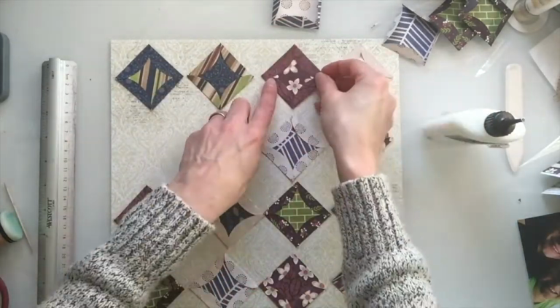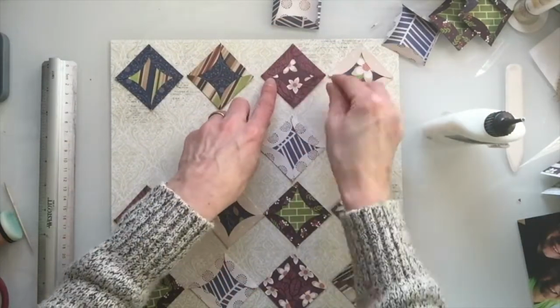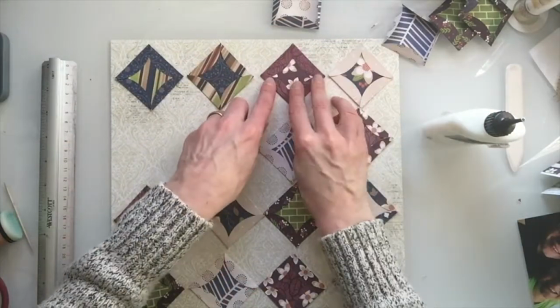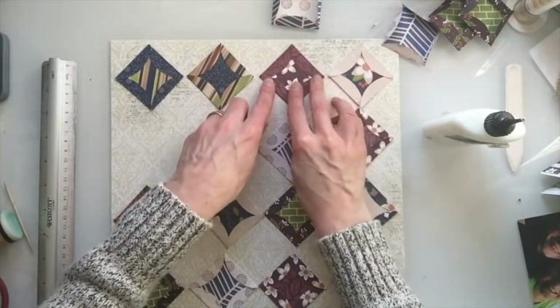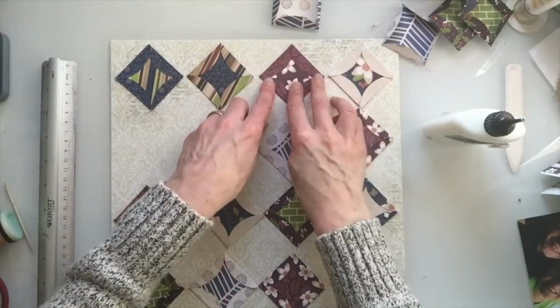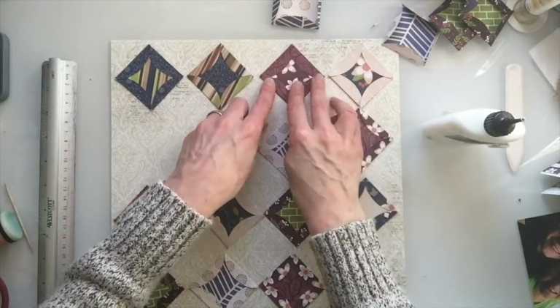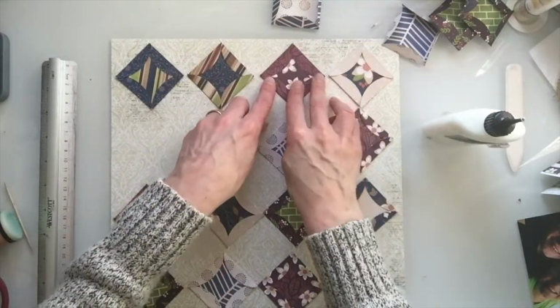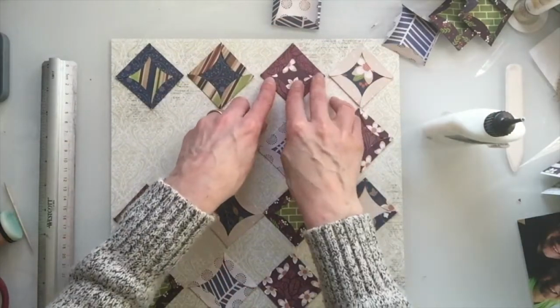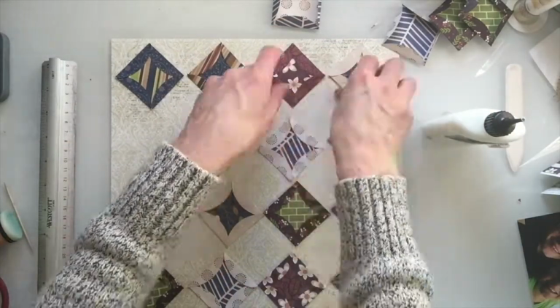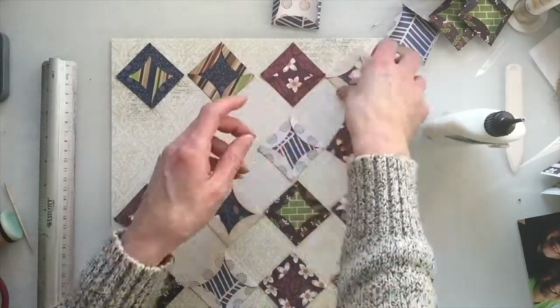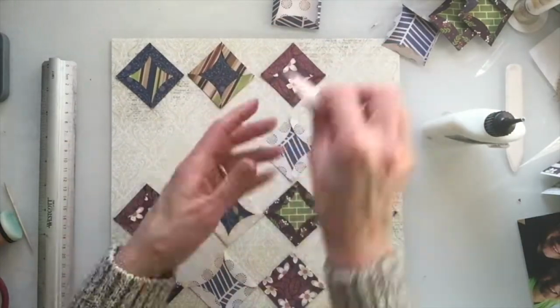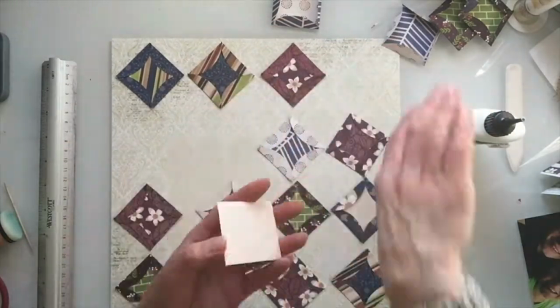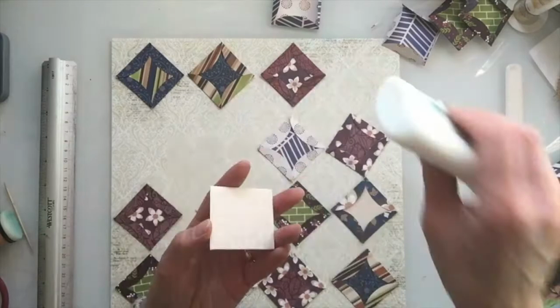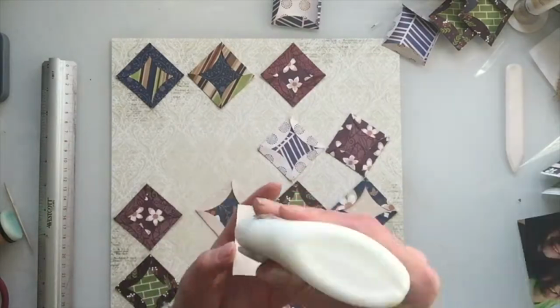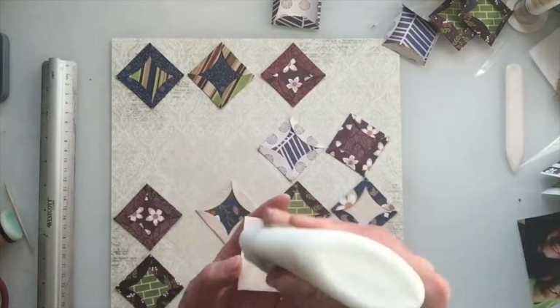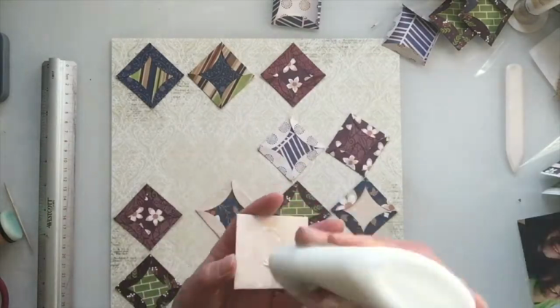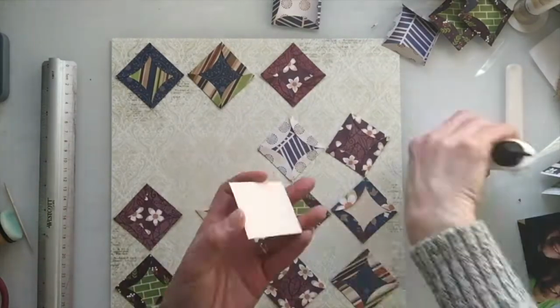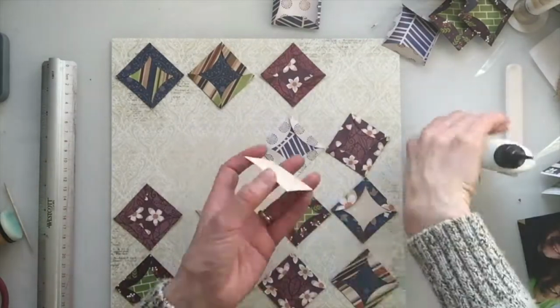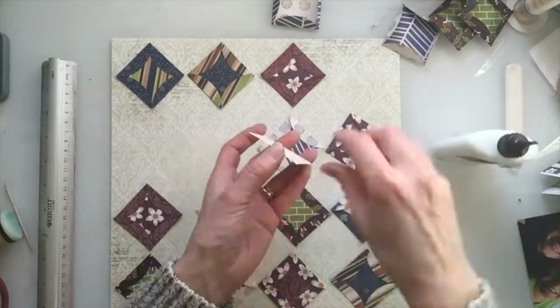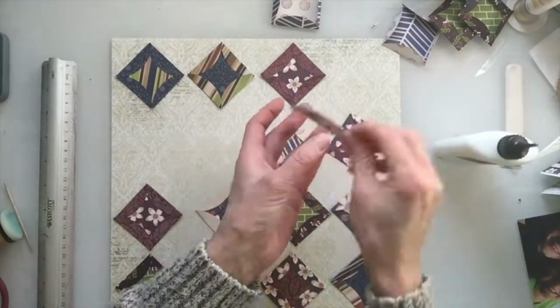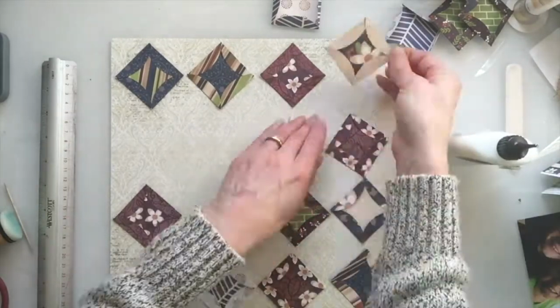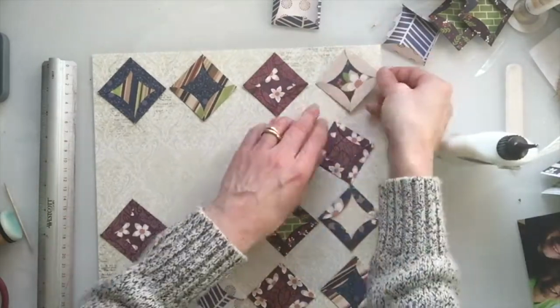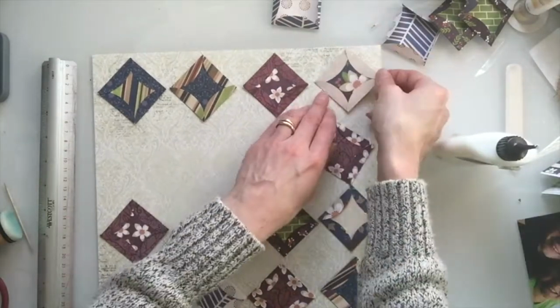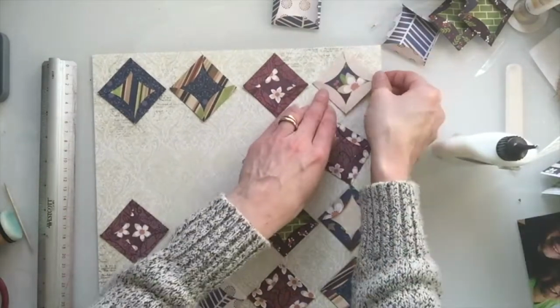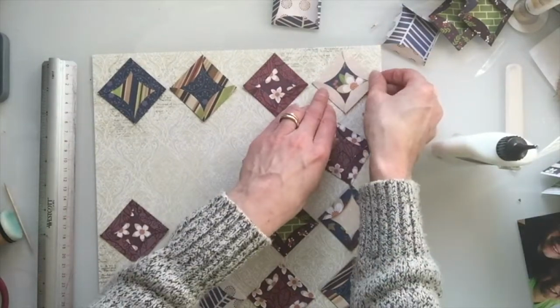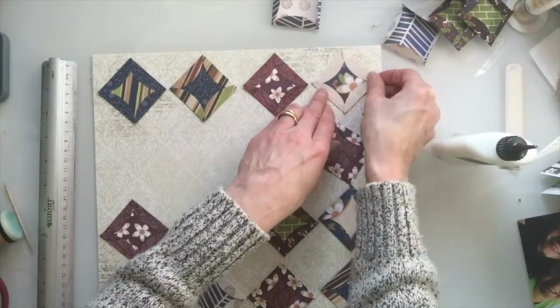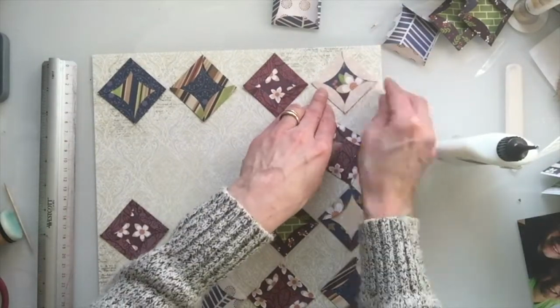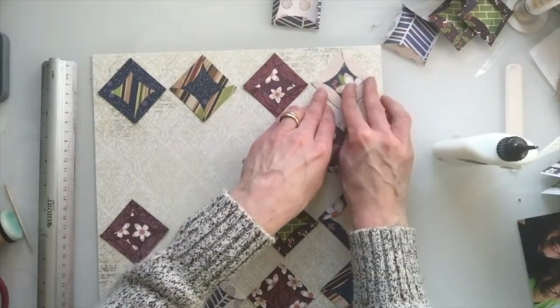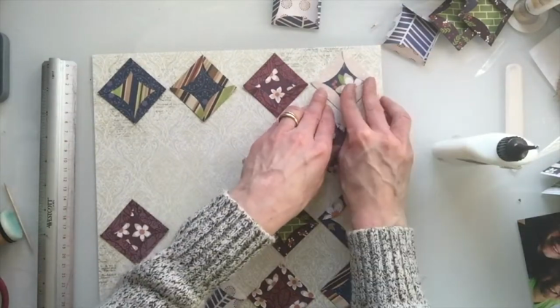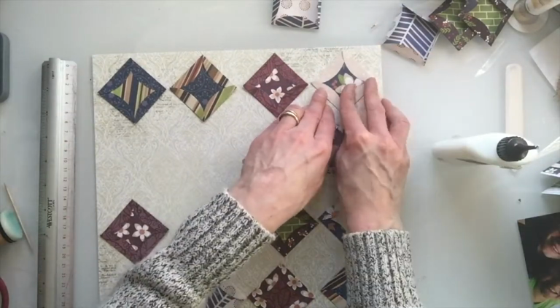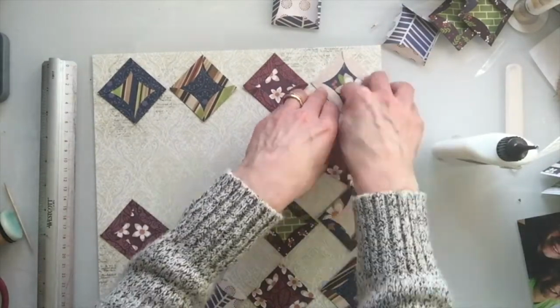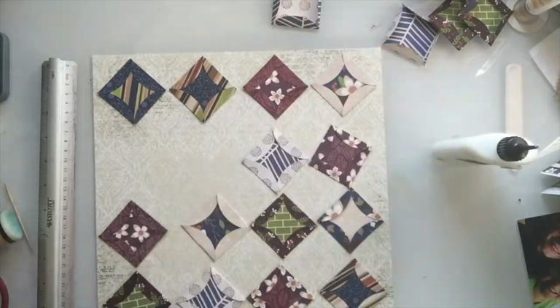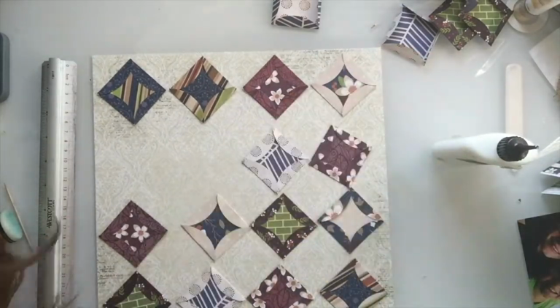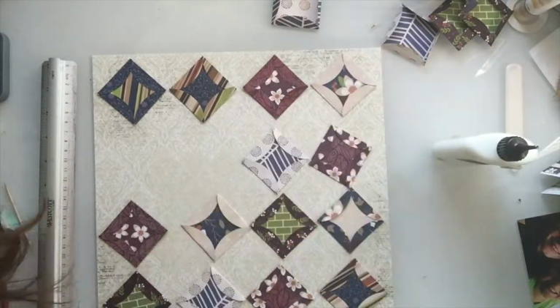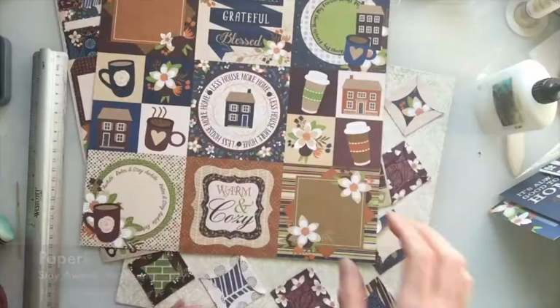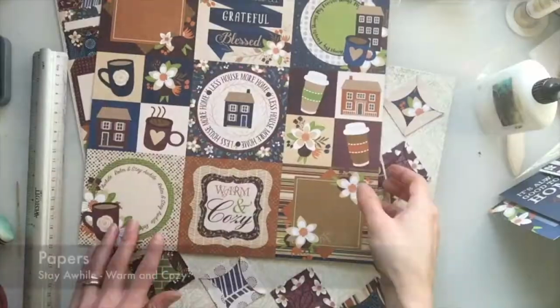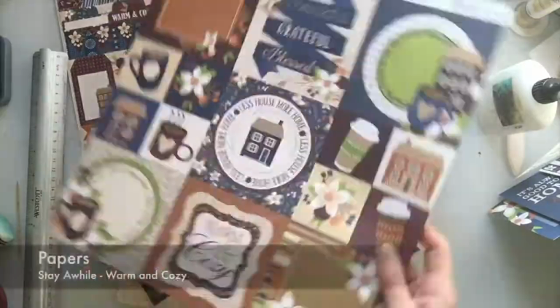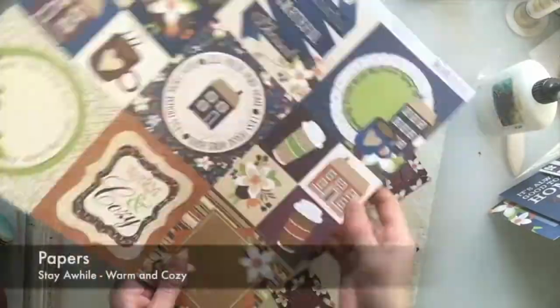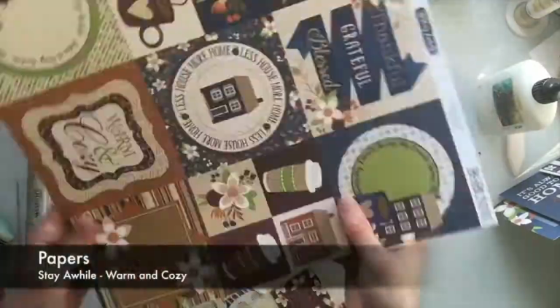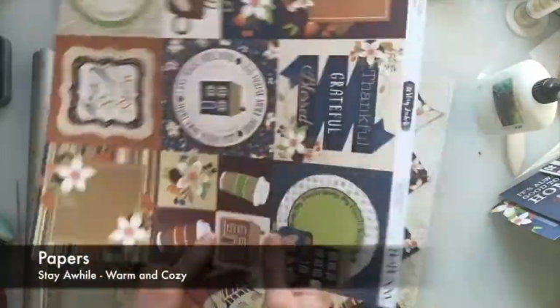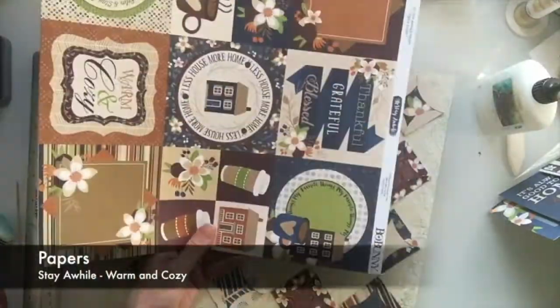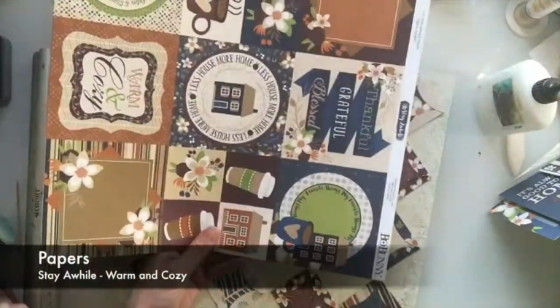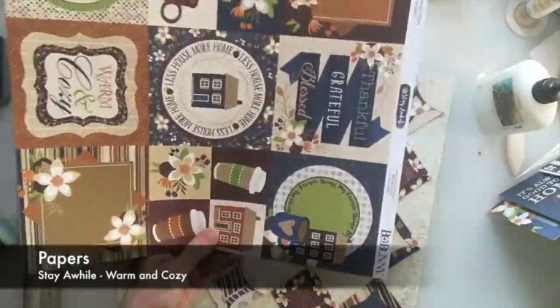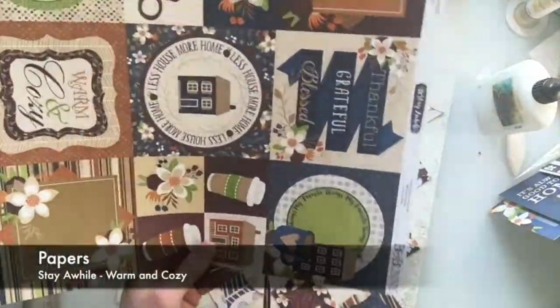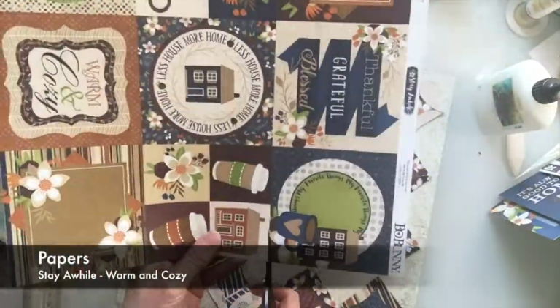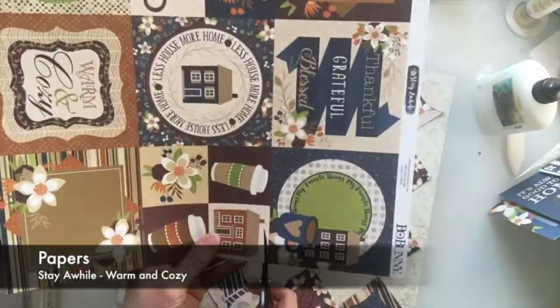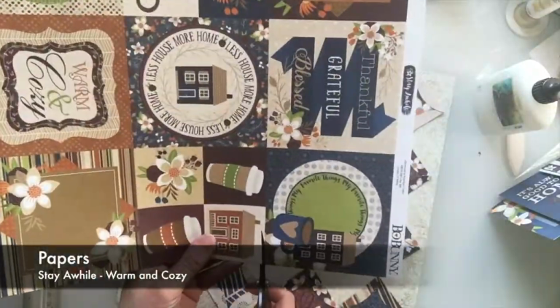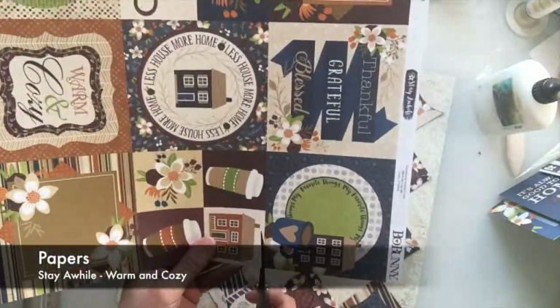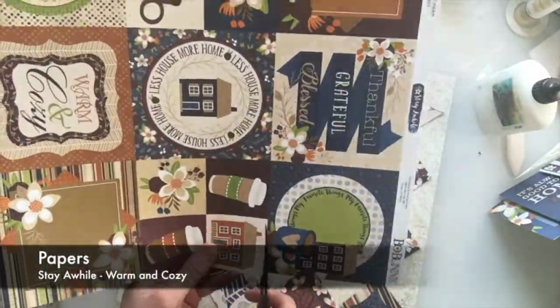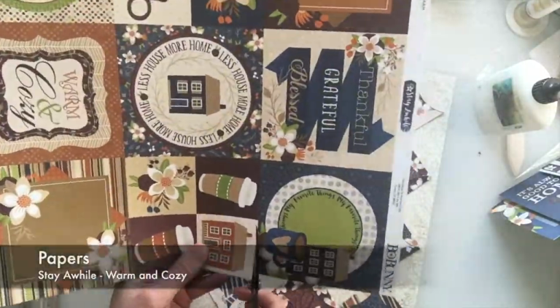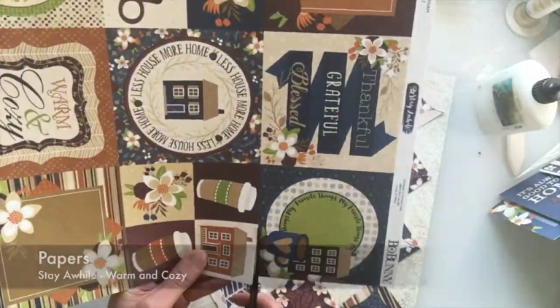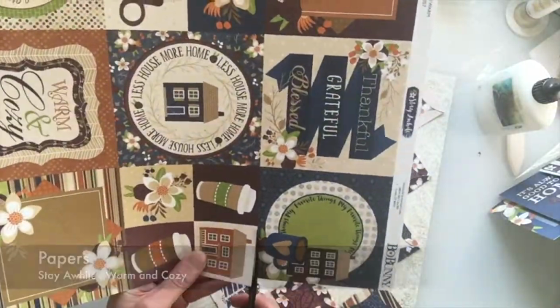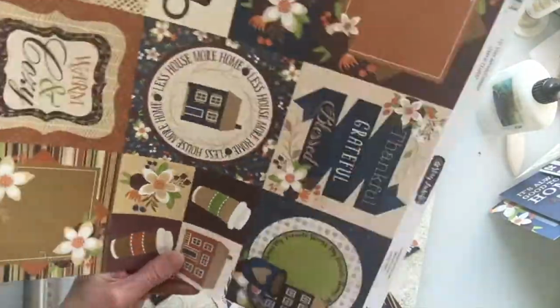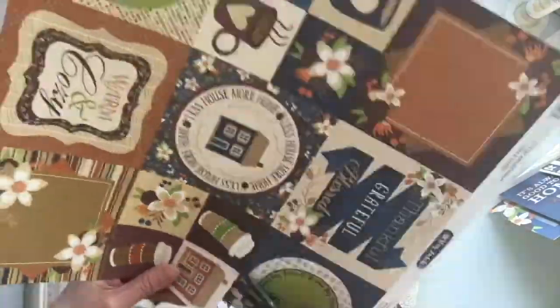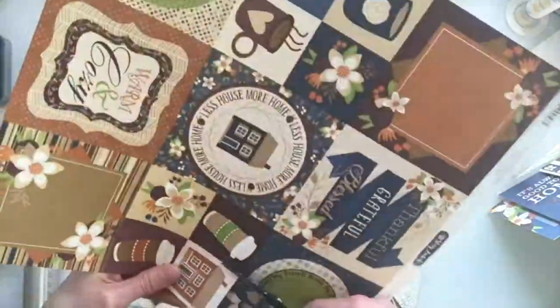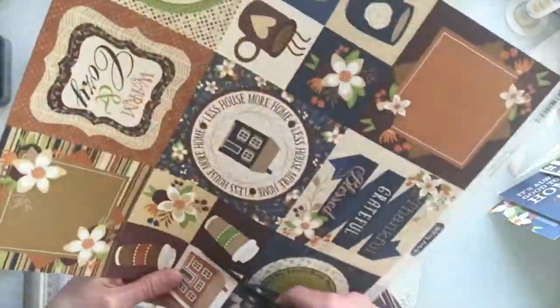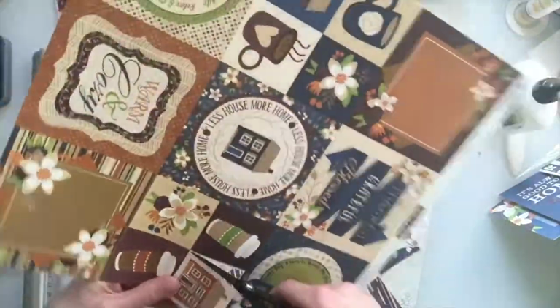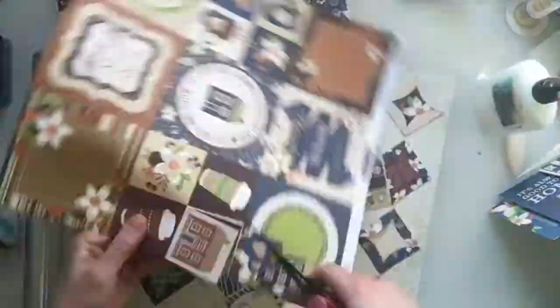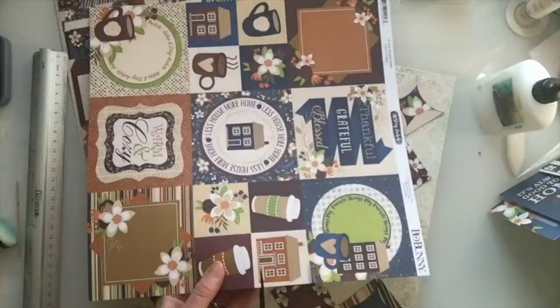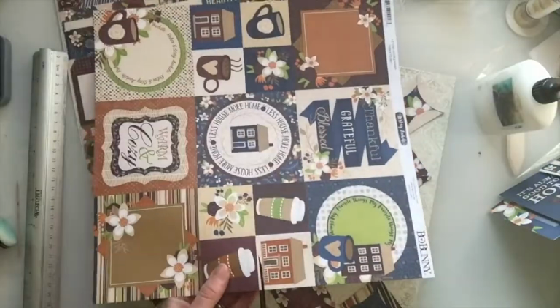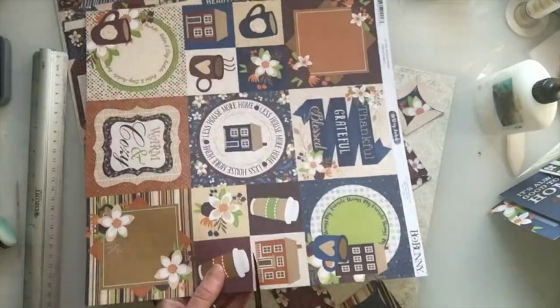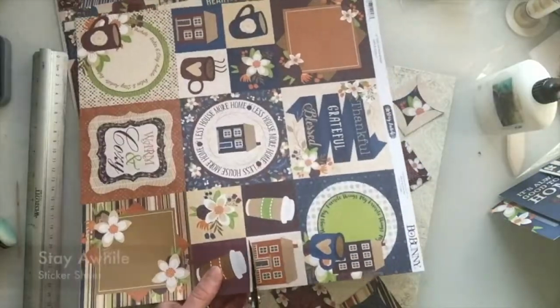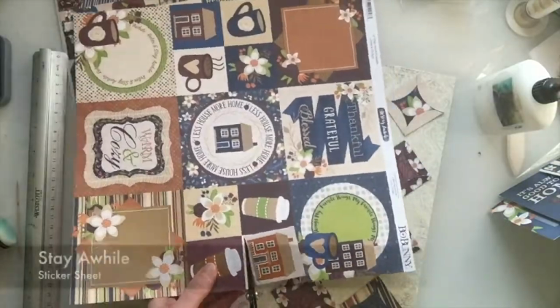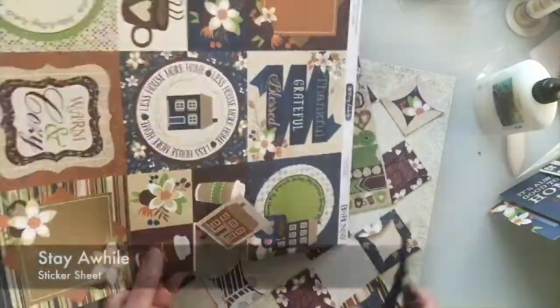It gives it a really nice mix of papers. I've used Stay A While, Neighbours, Relax, Thankful, and Welcome.